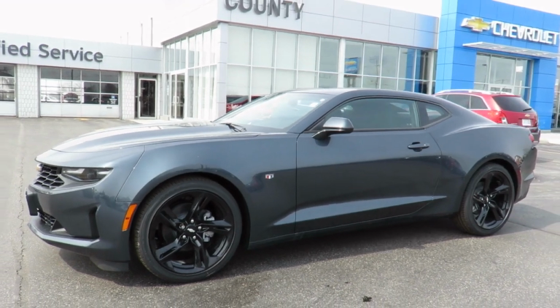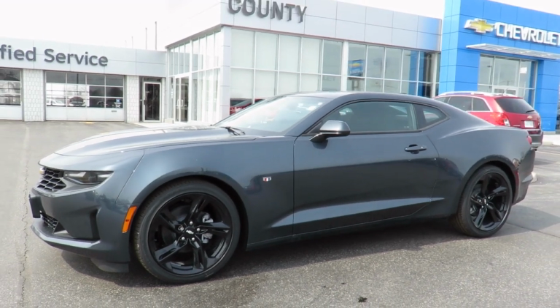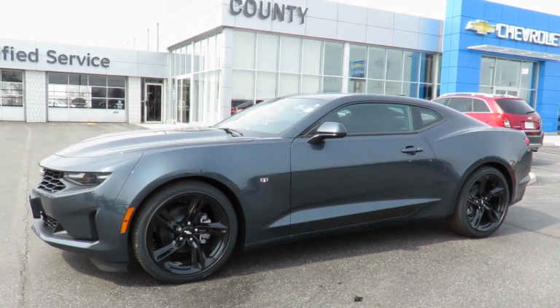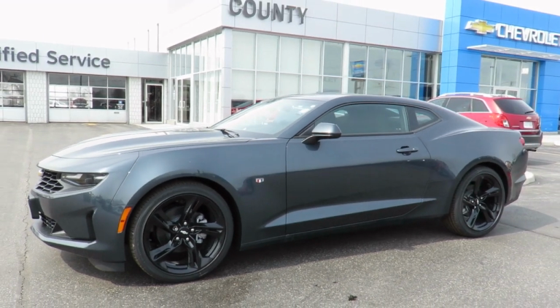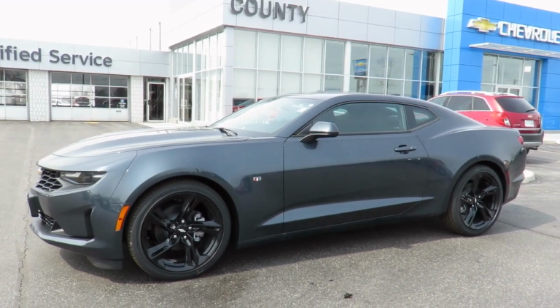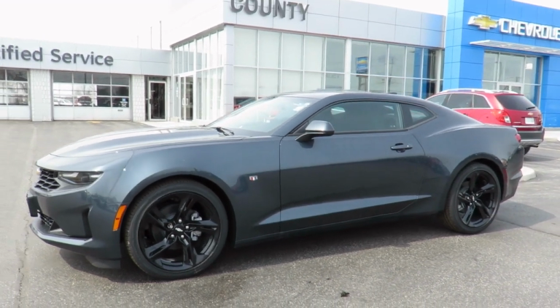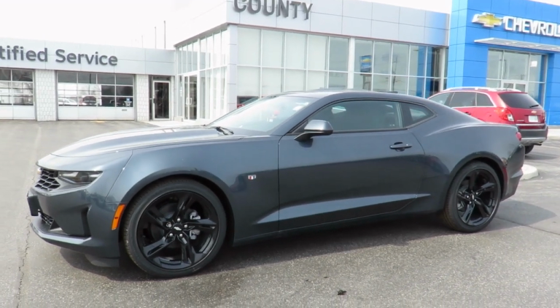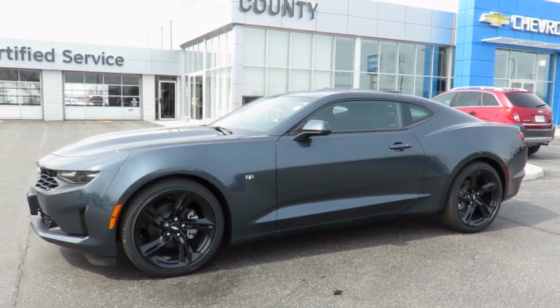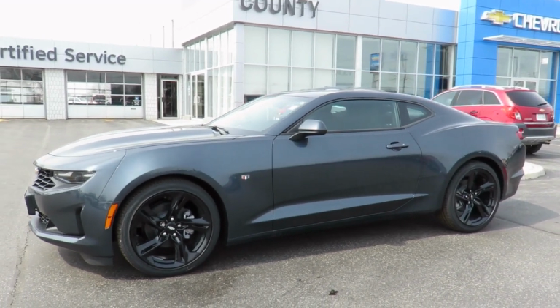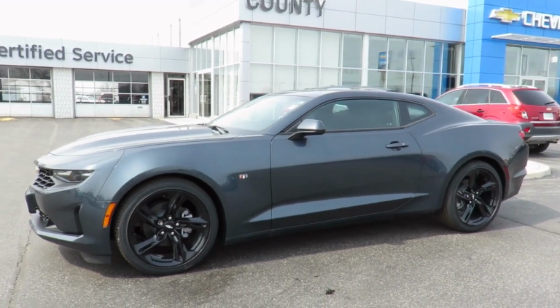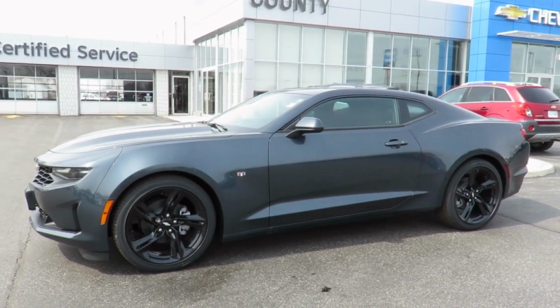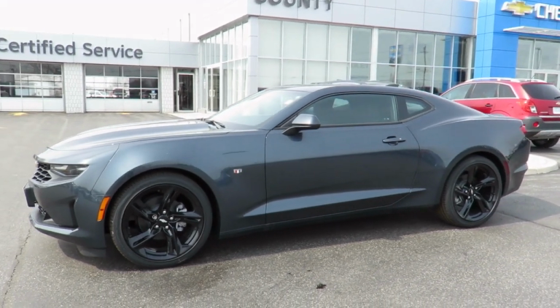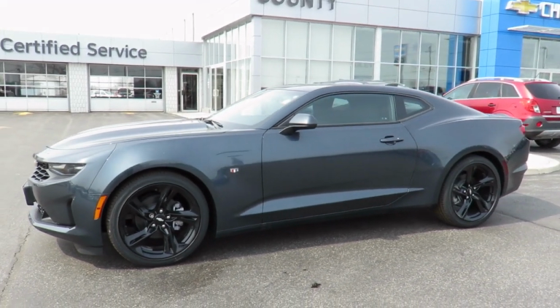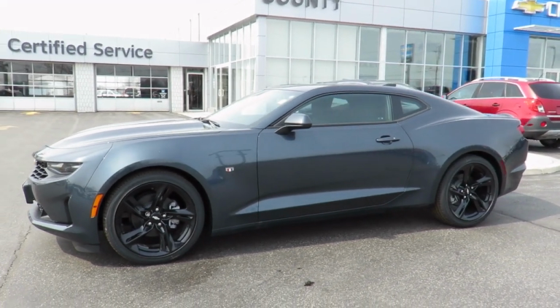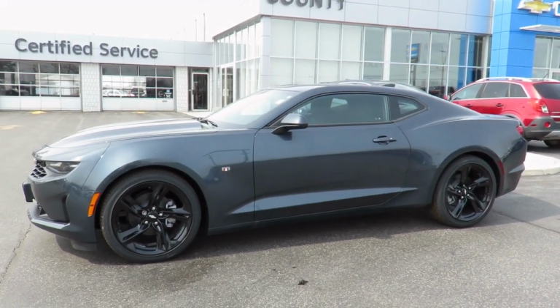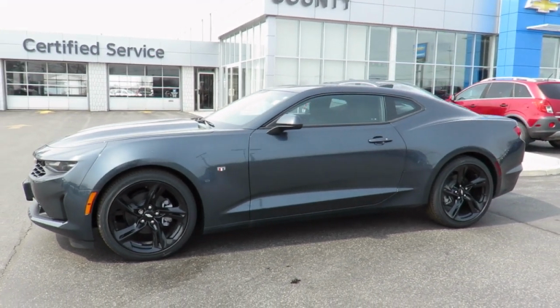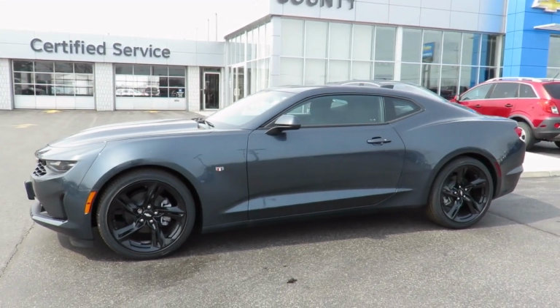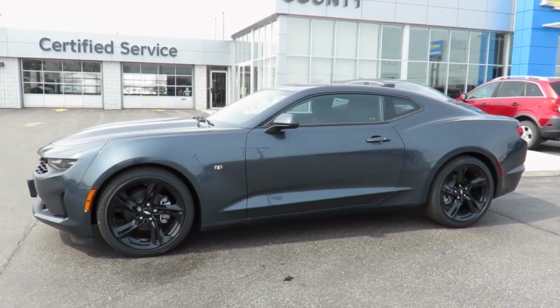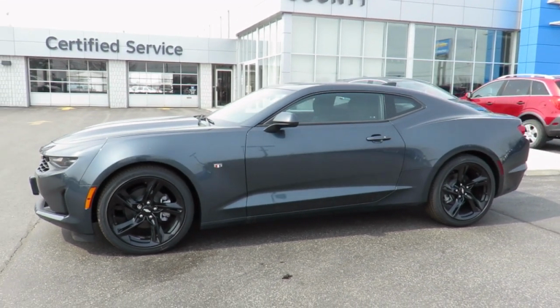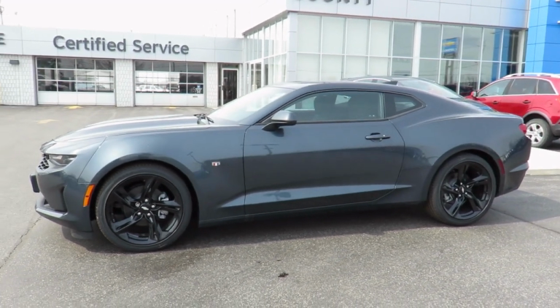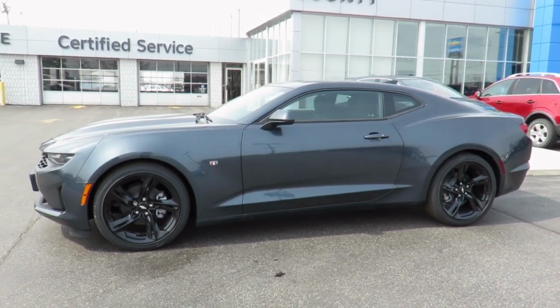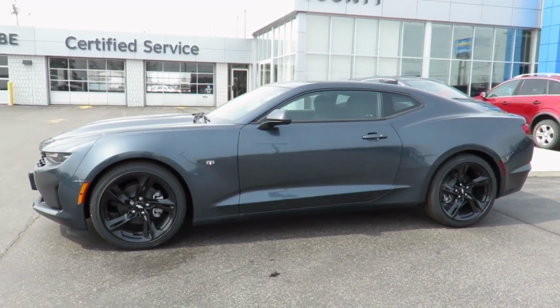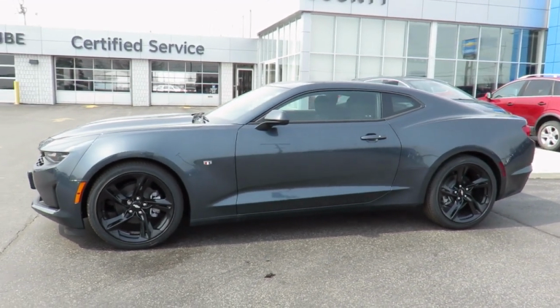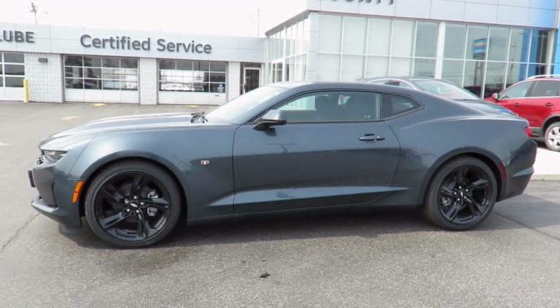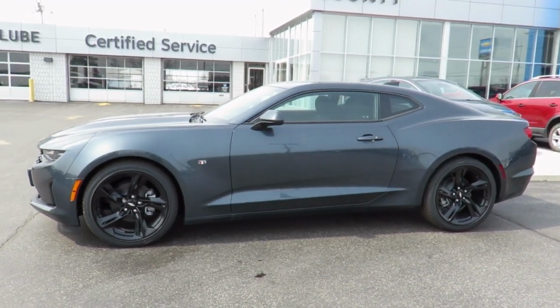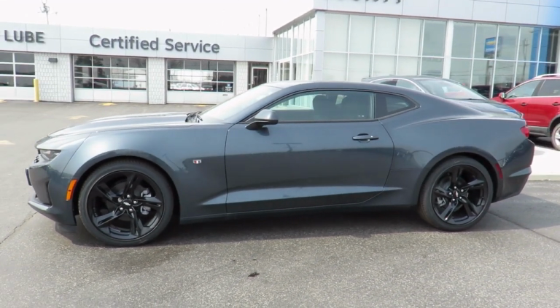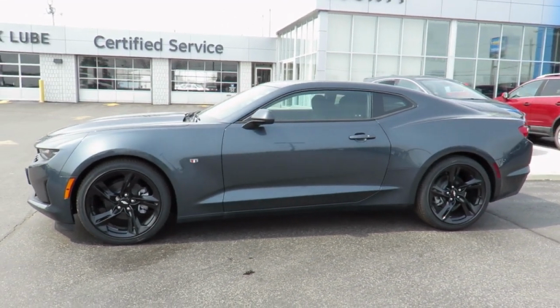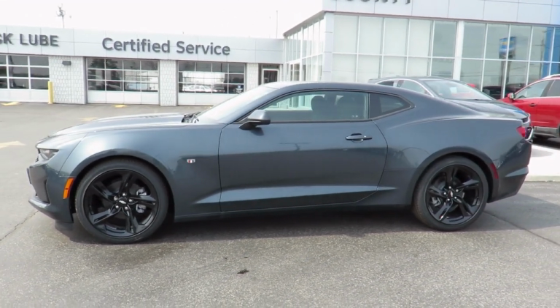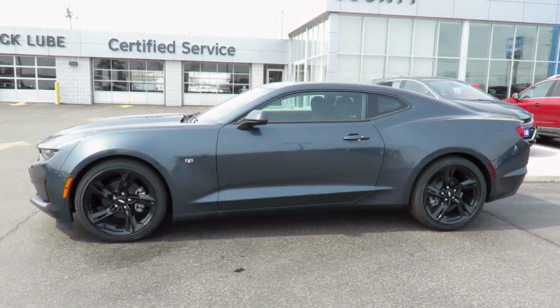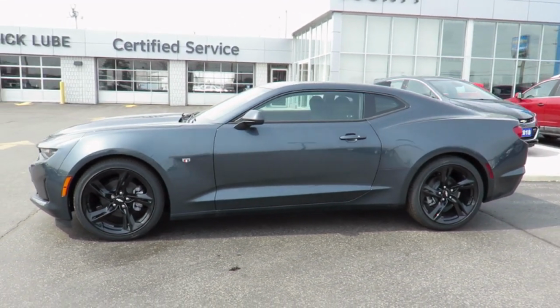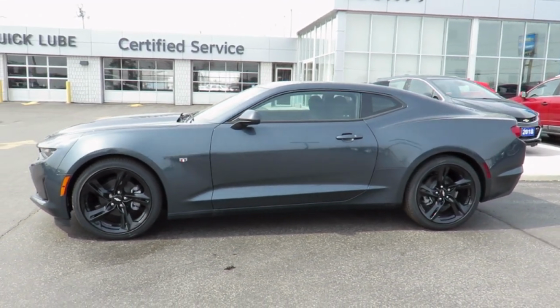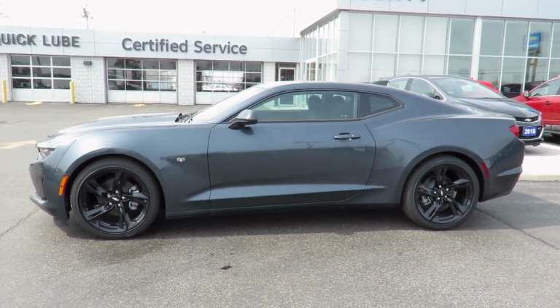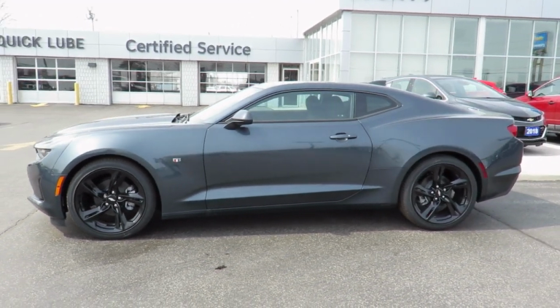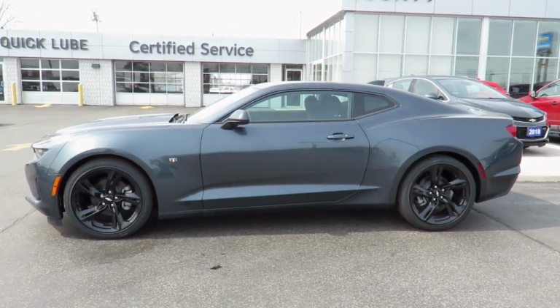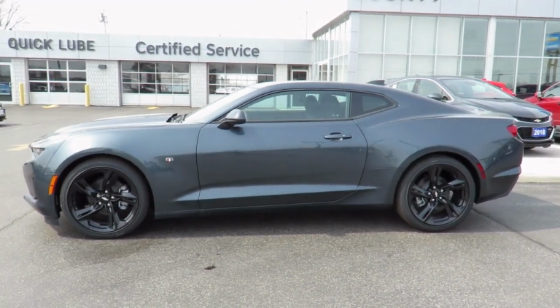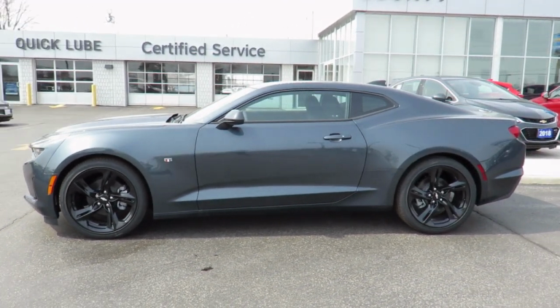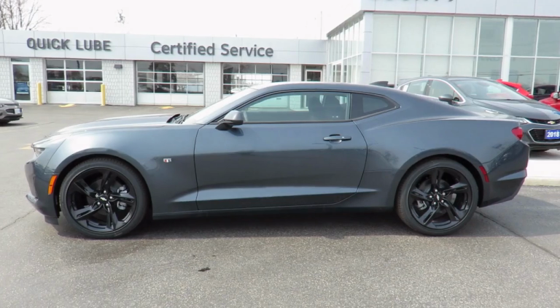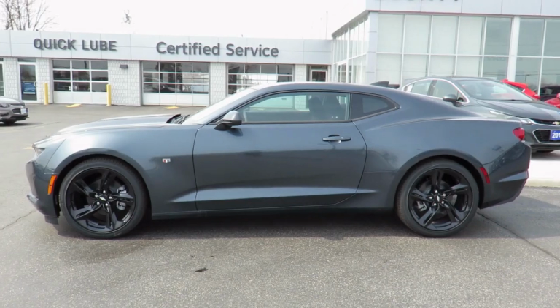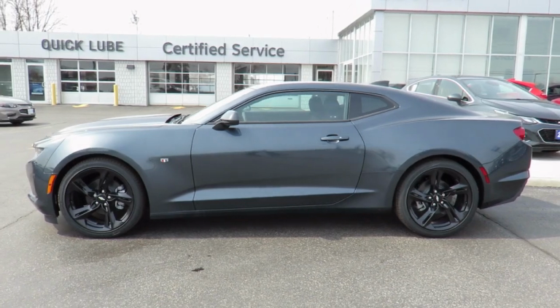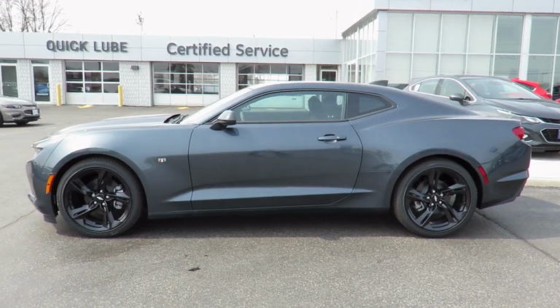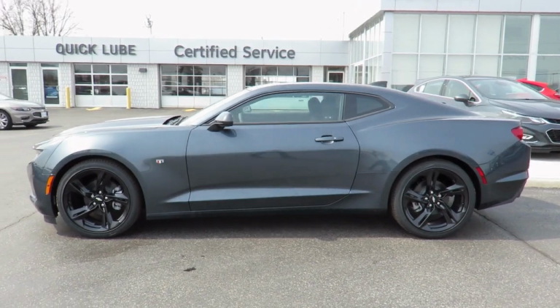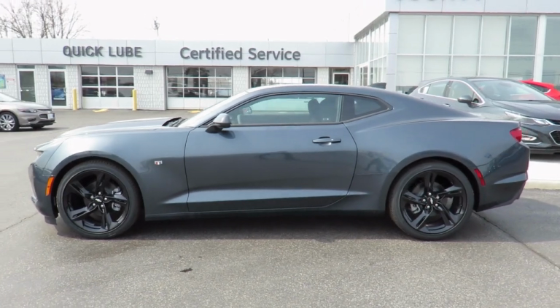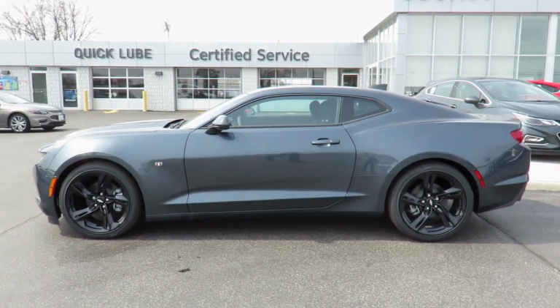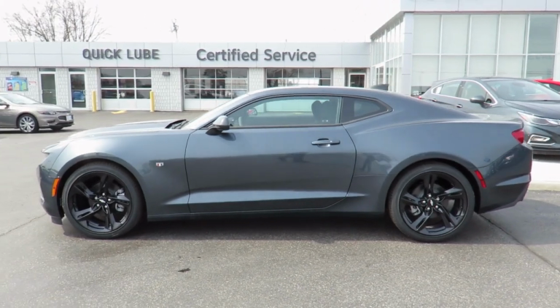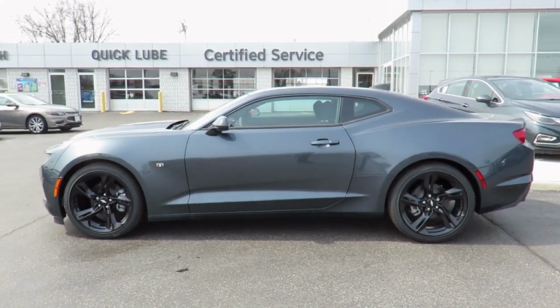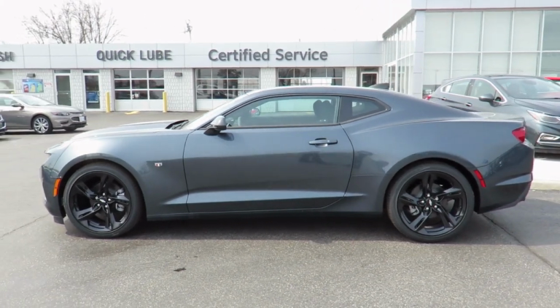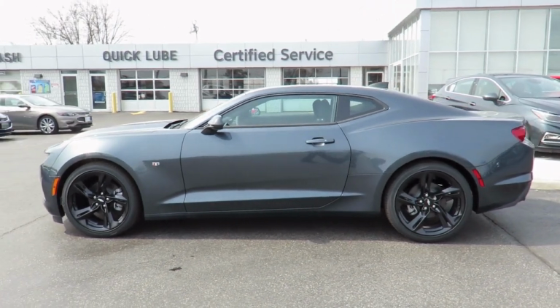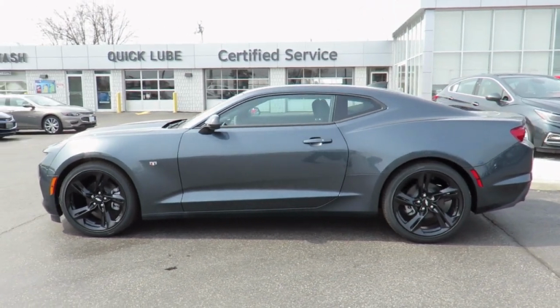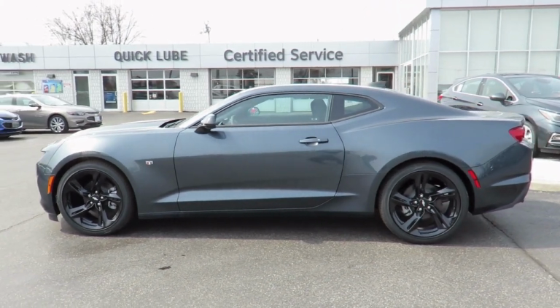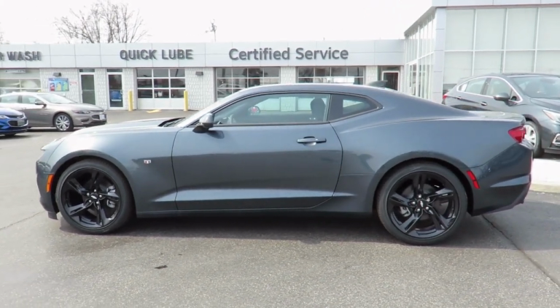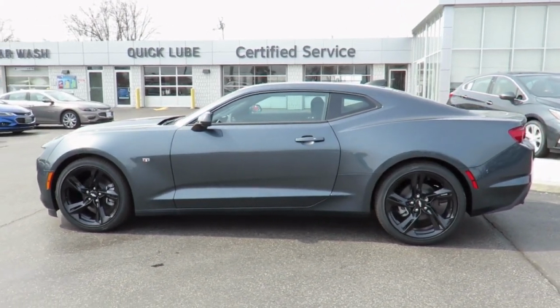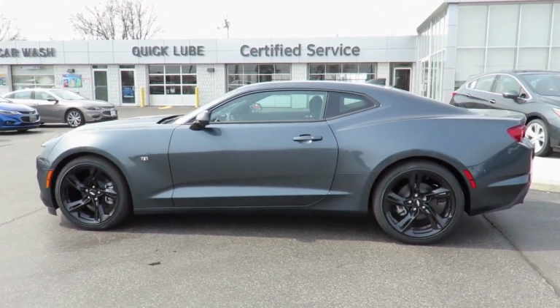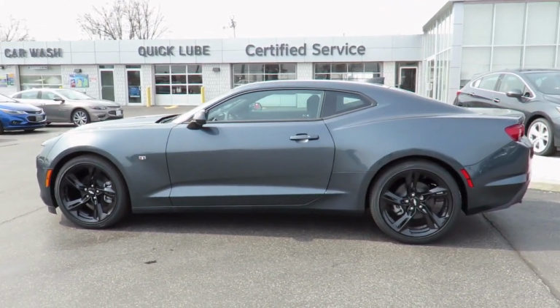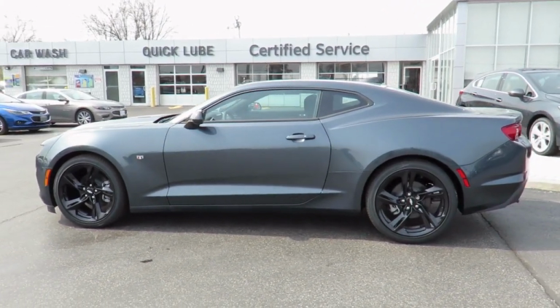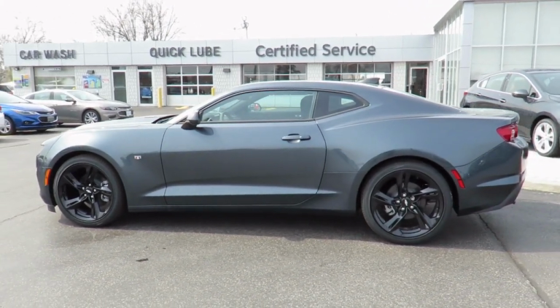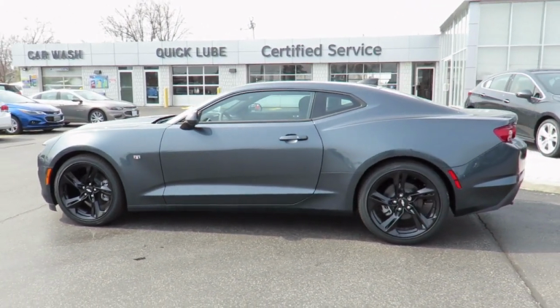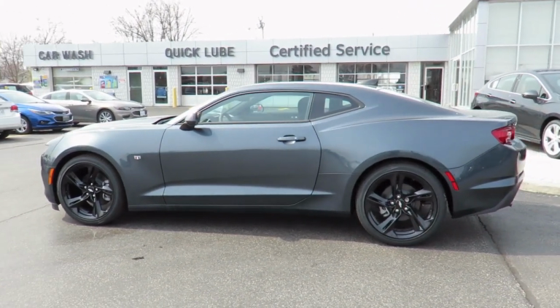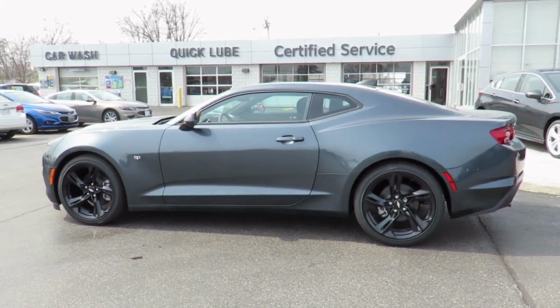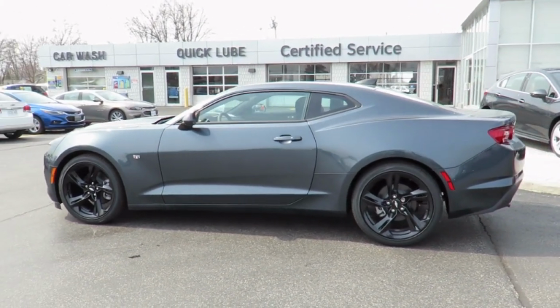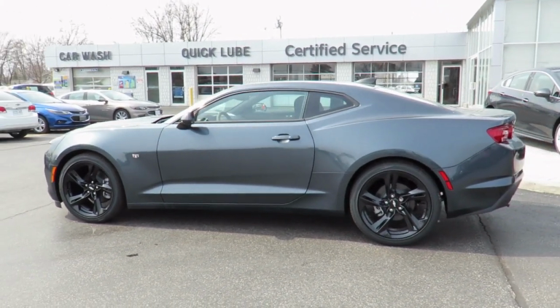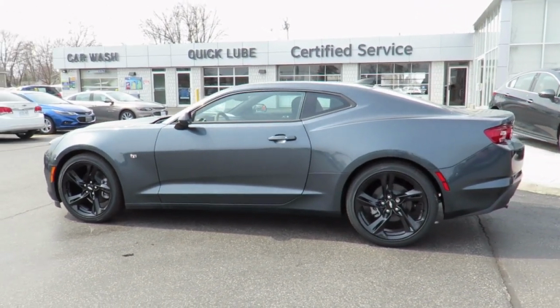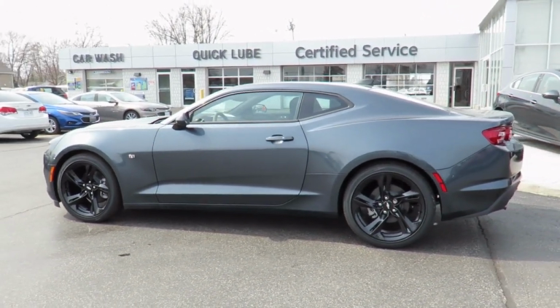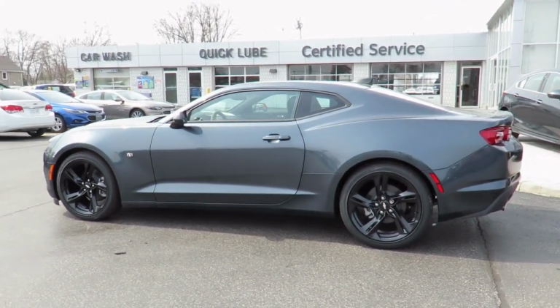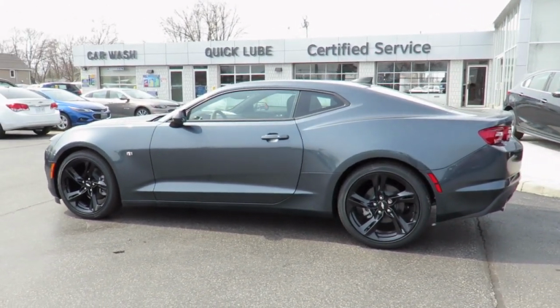Thank you for visiting Jeff Smith's County Chevrolet in Essex. Here's just one of our latest new models in stock and available for sale now.